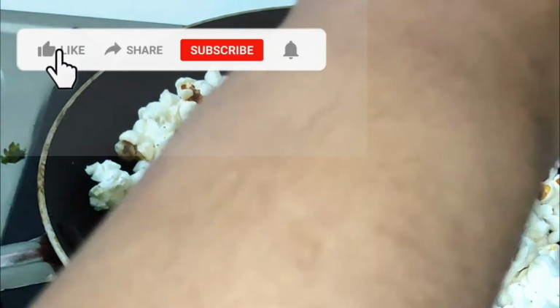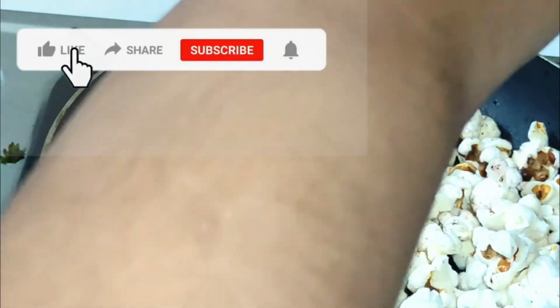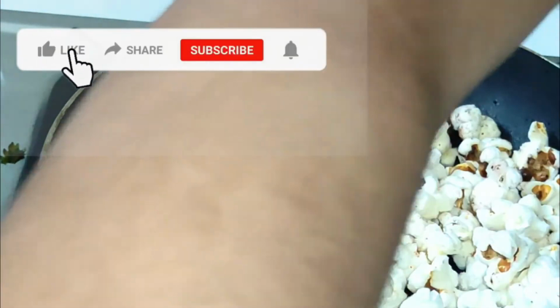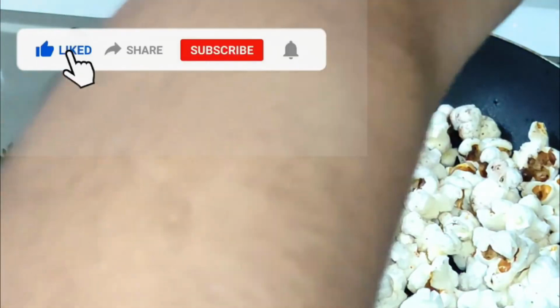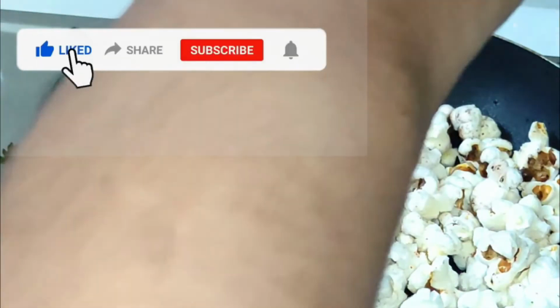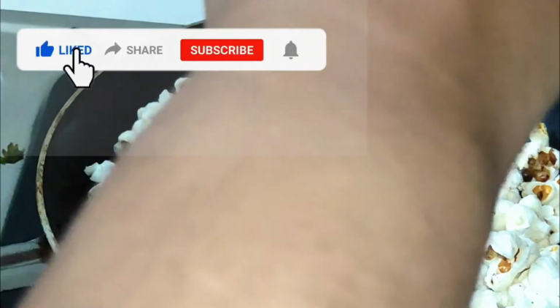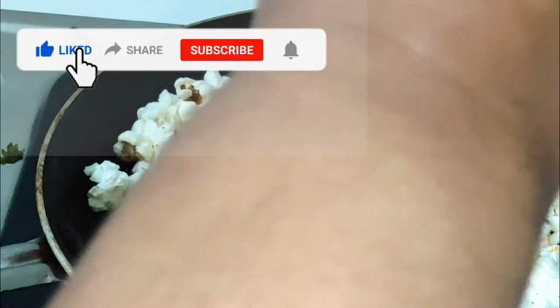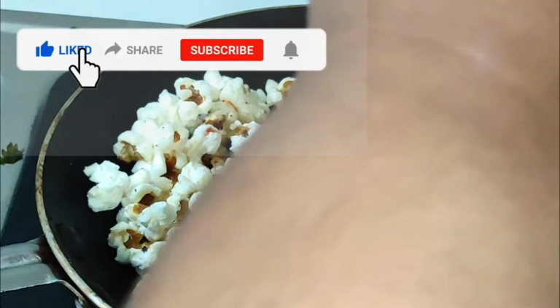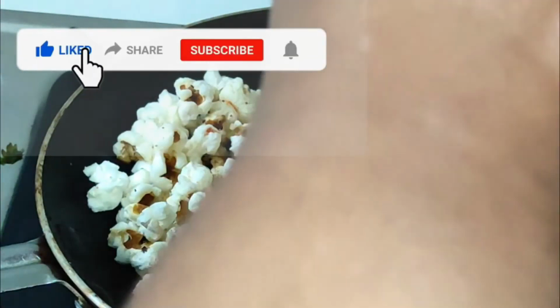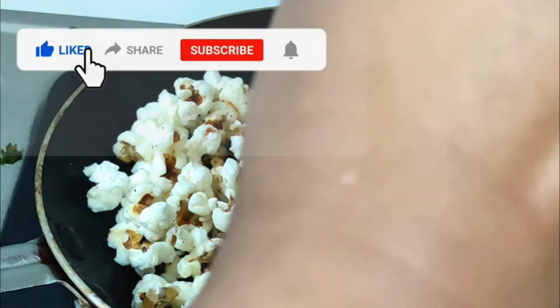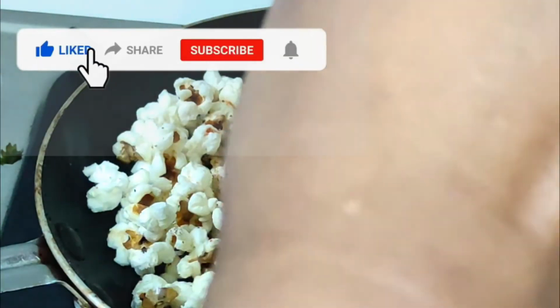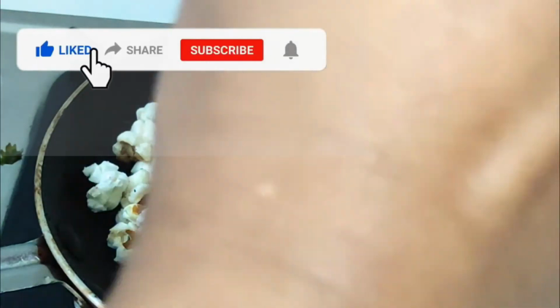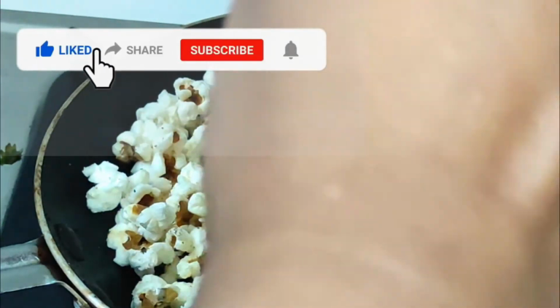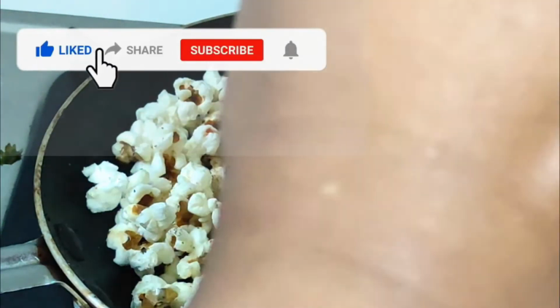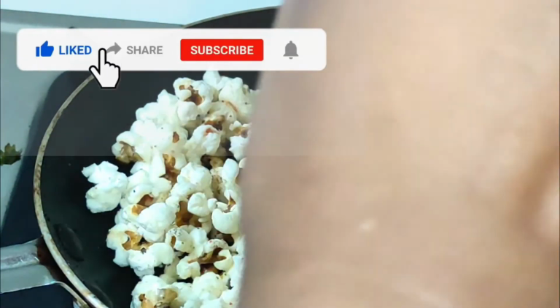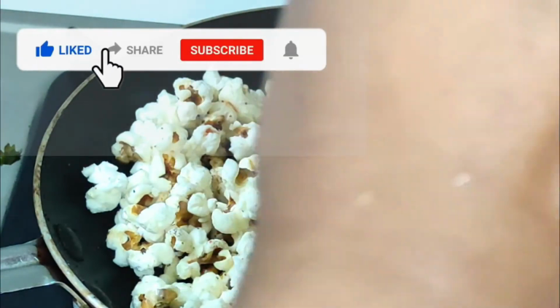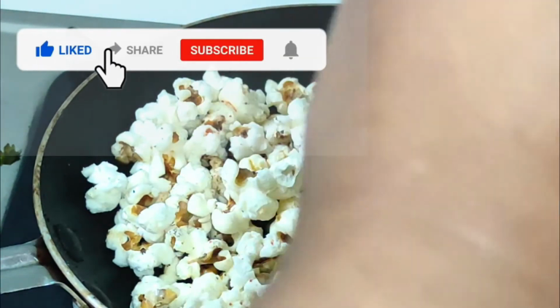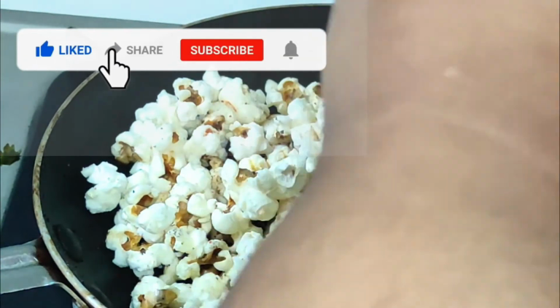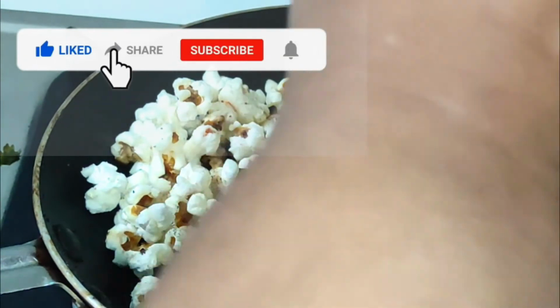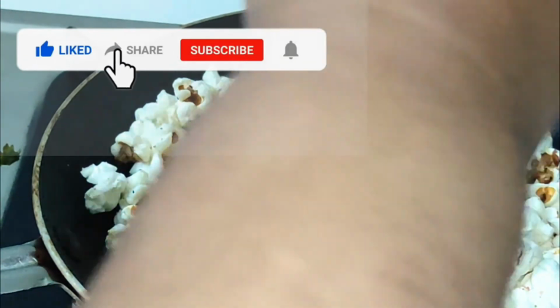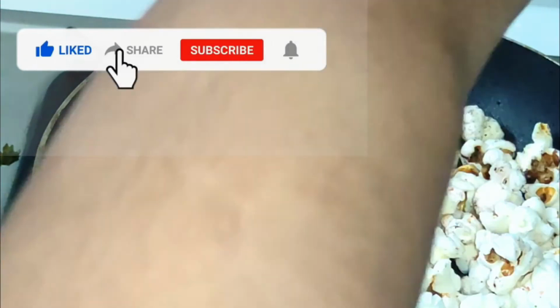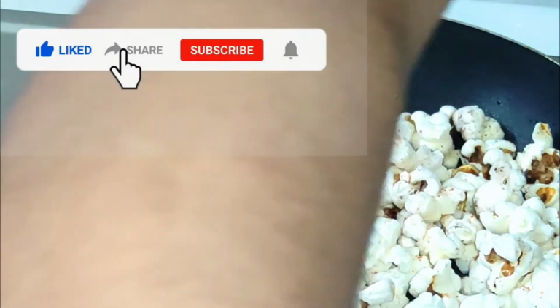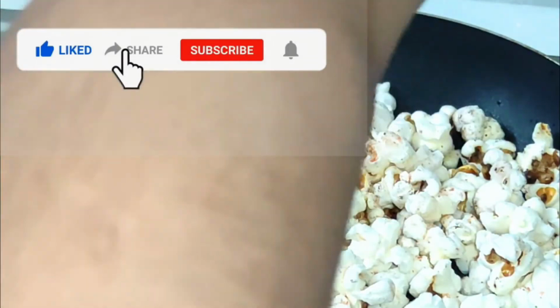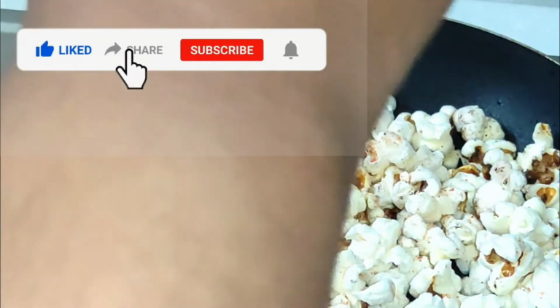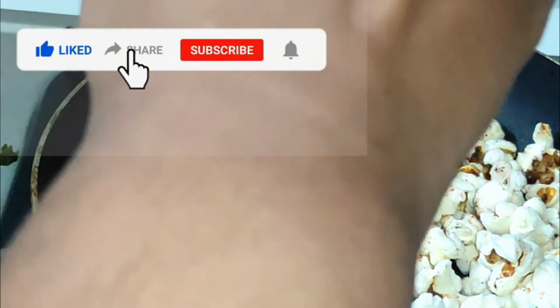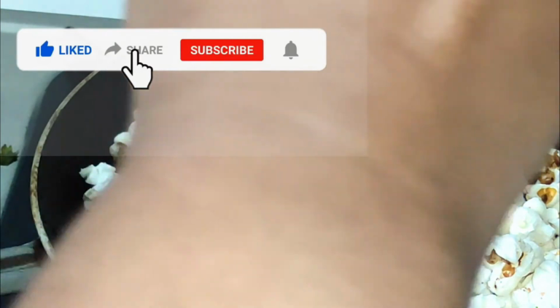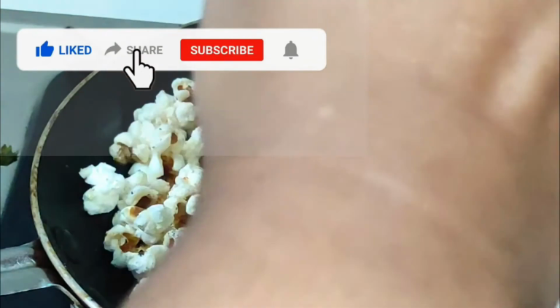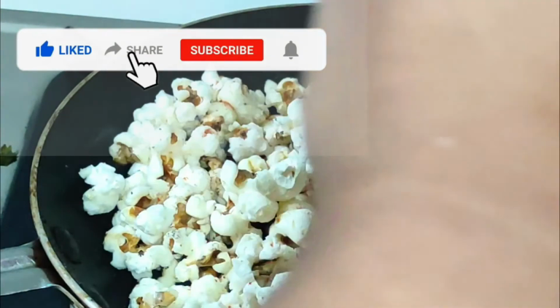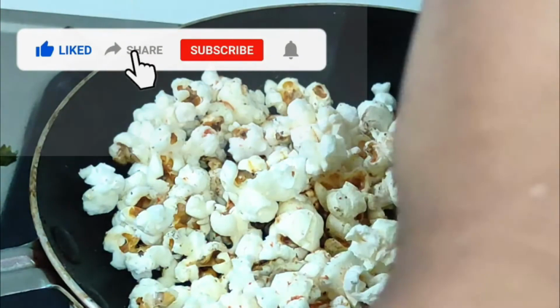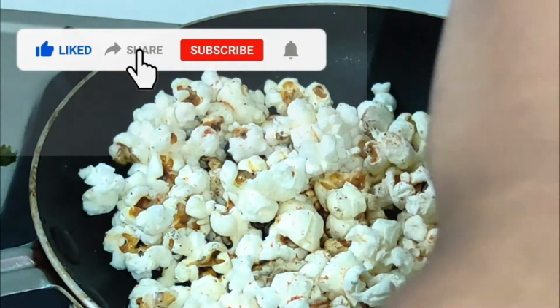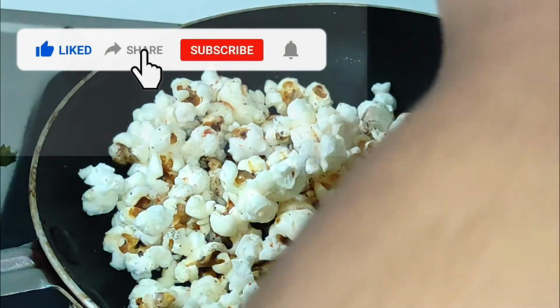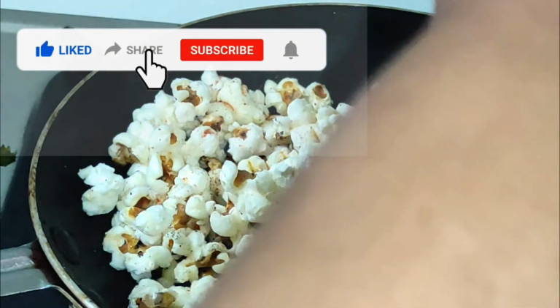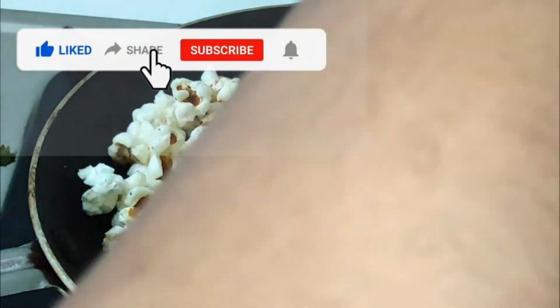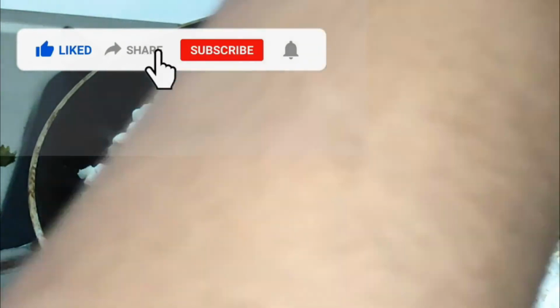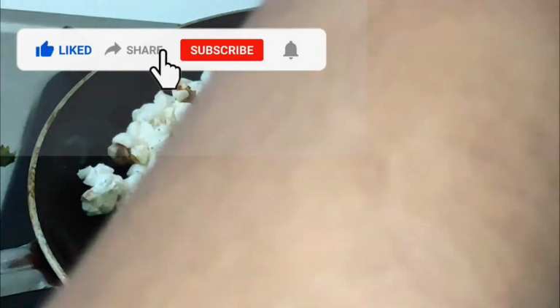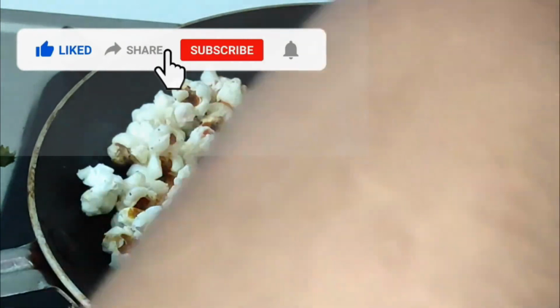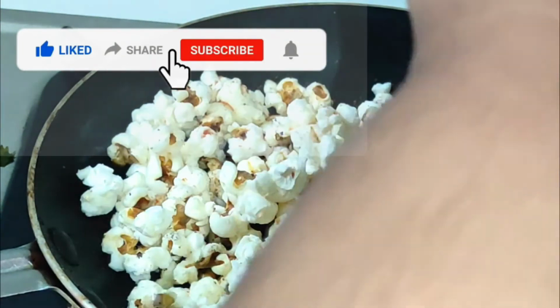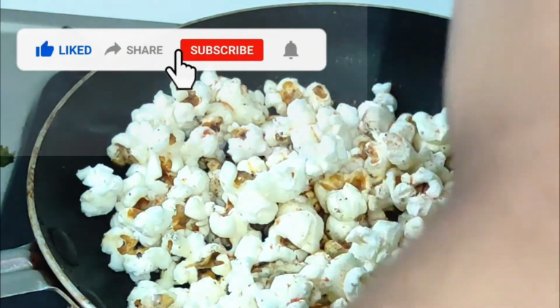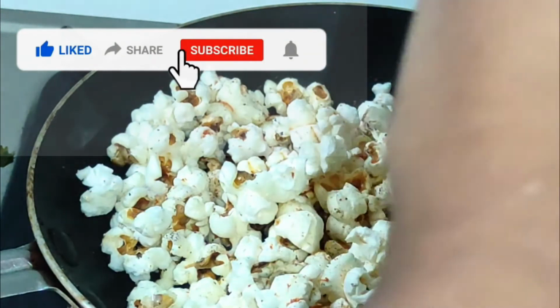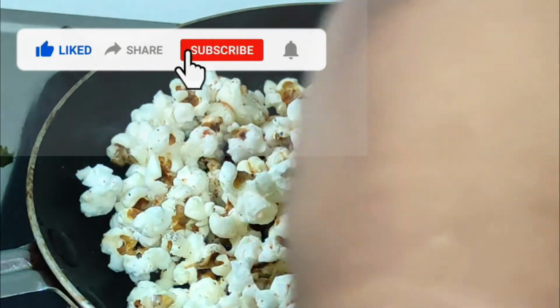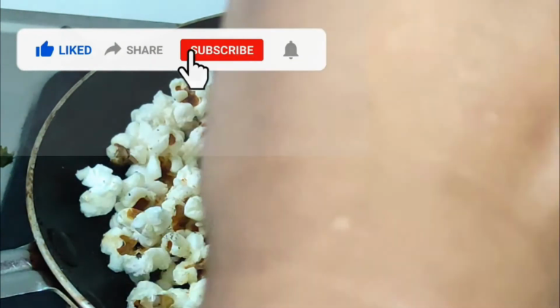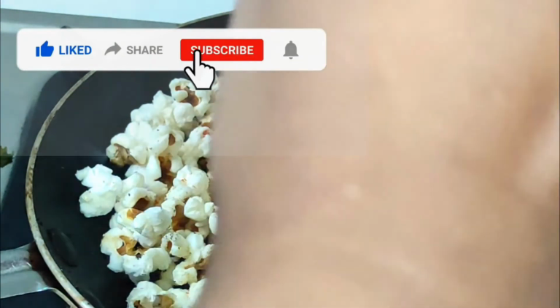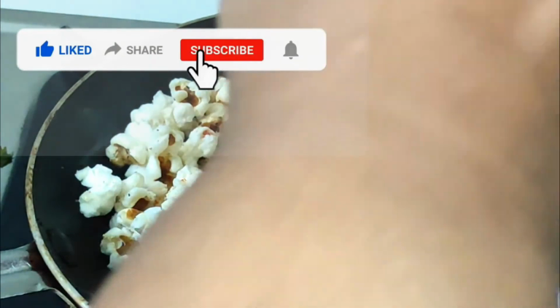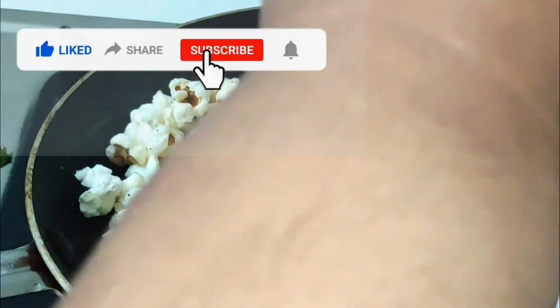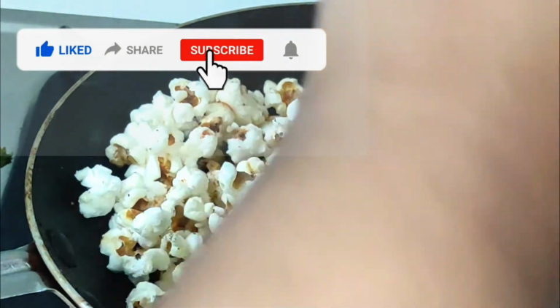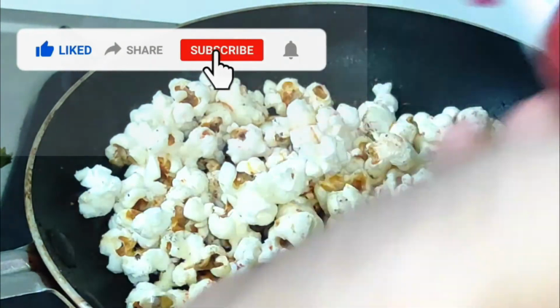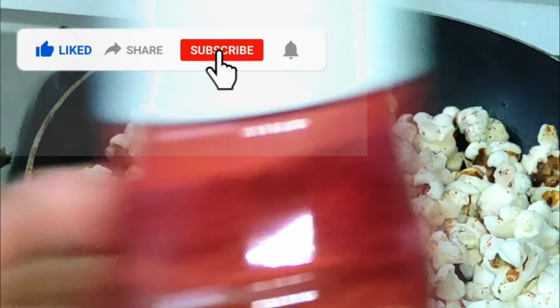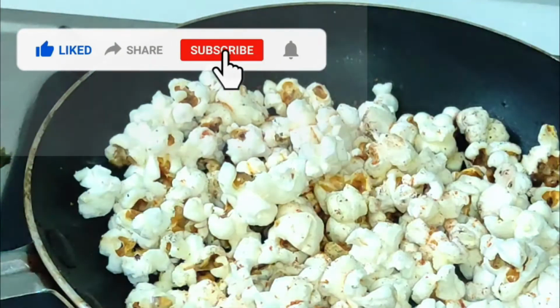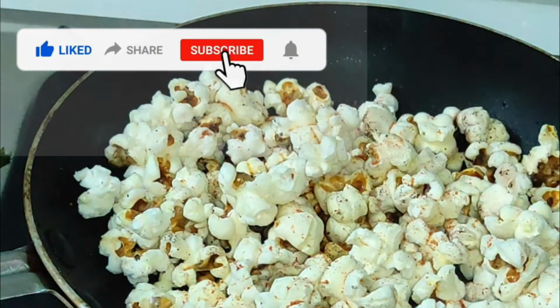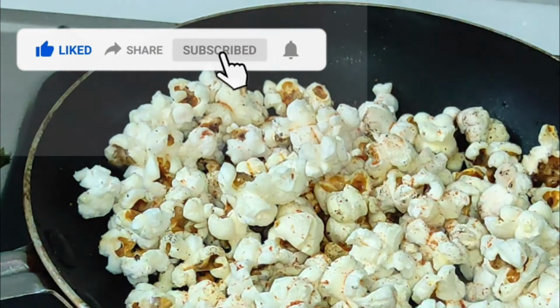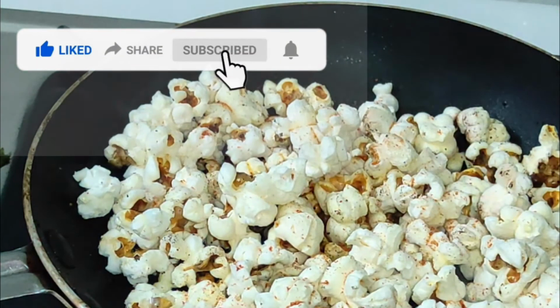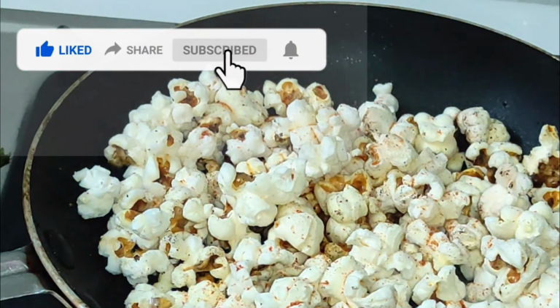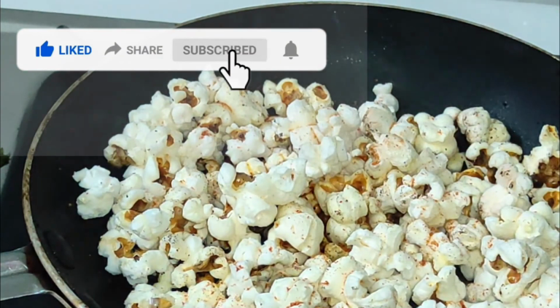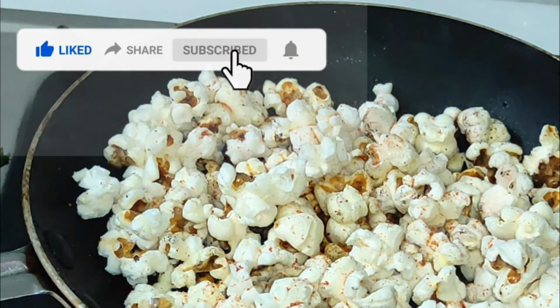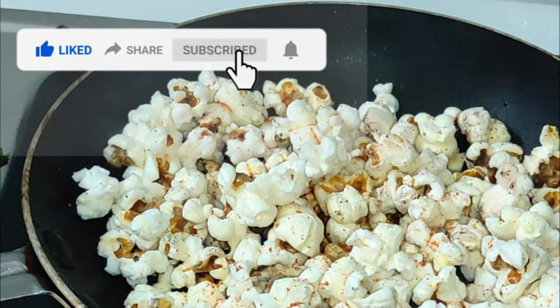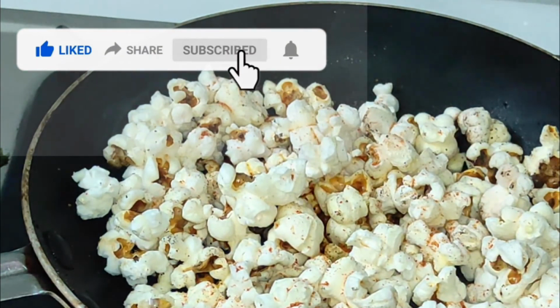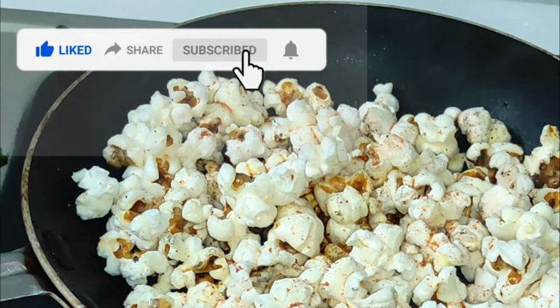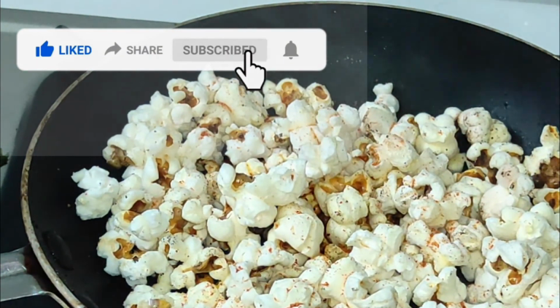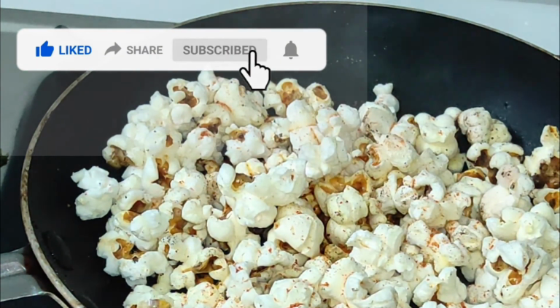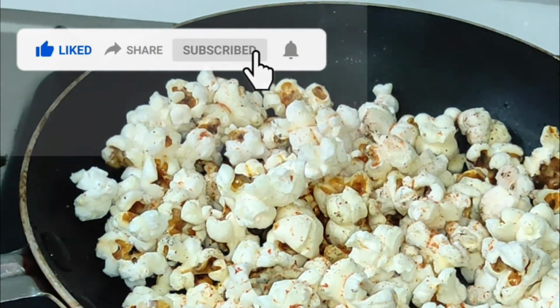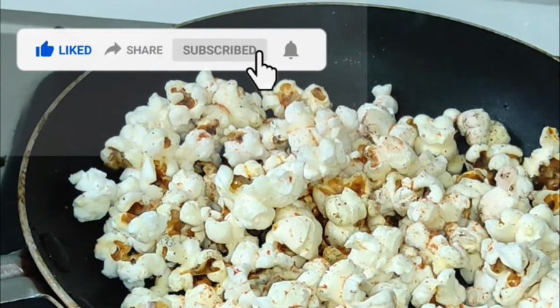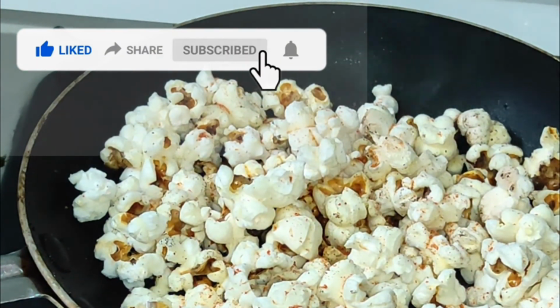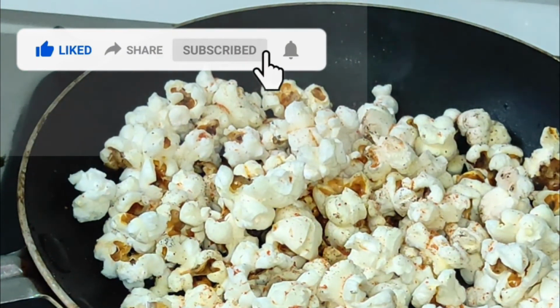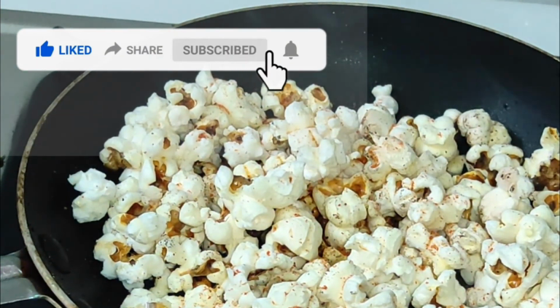If you like this video, please share it with your family and friends. If you are watching this channel, subscribe.